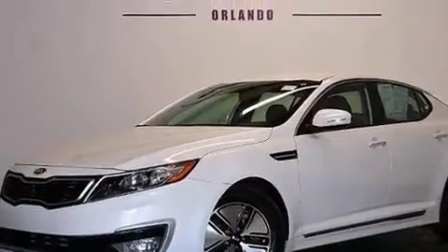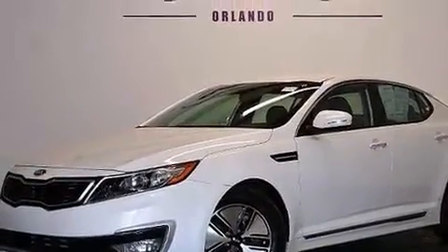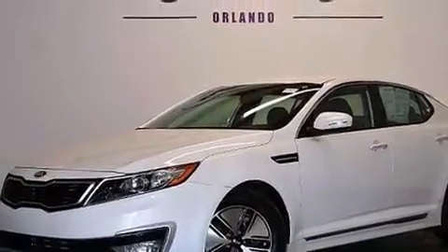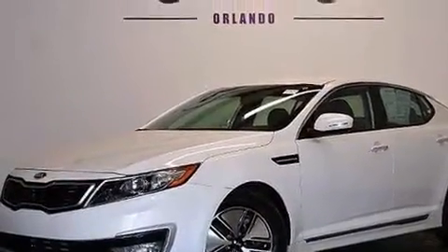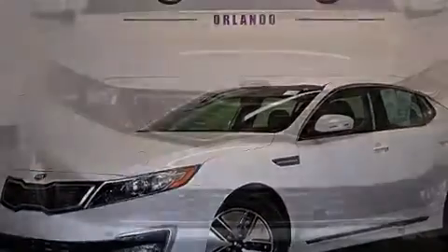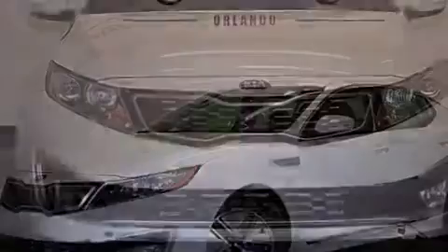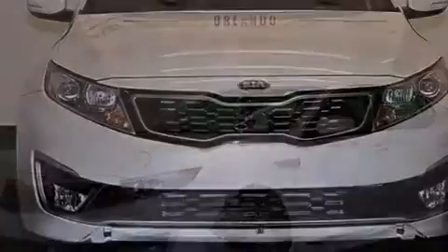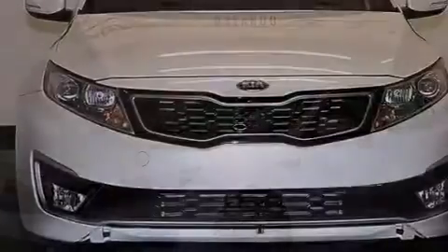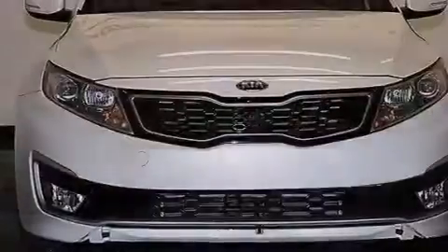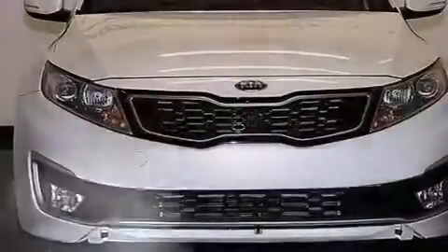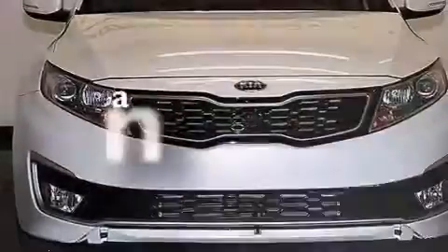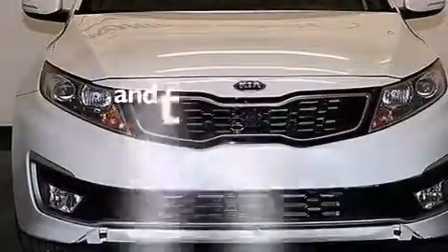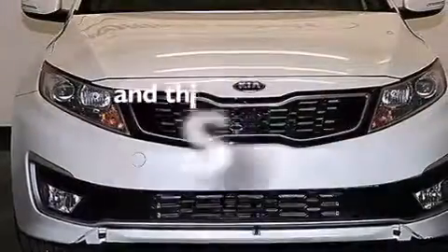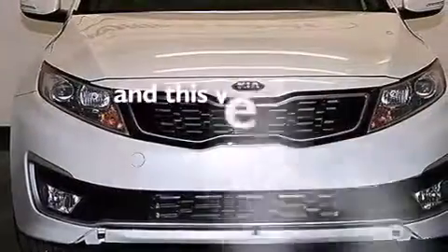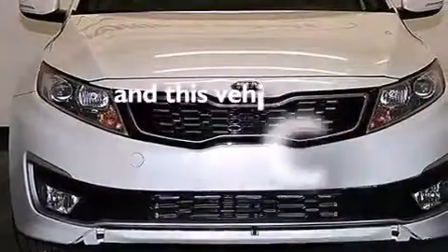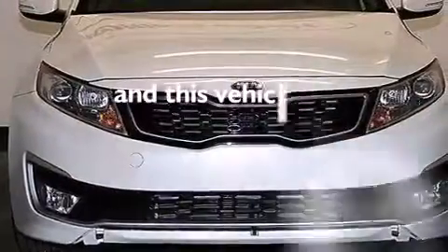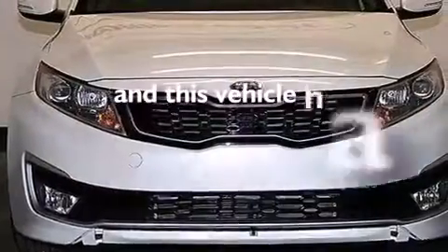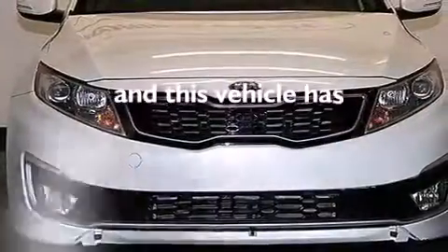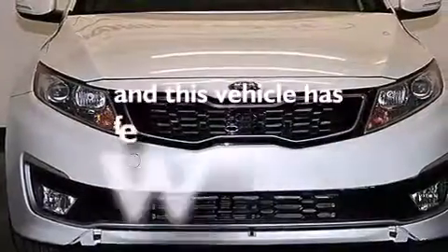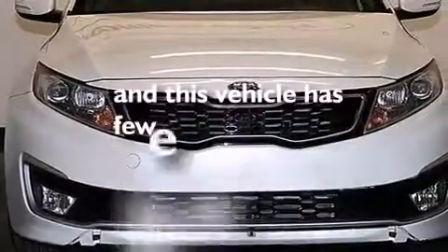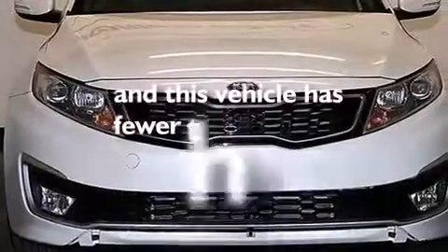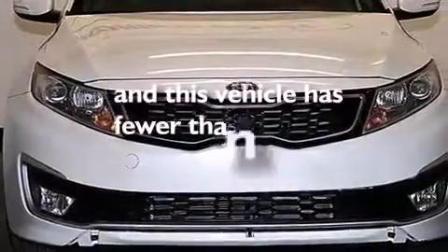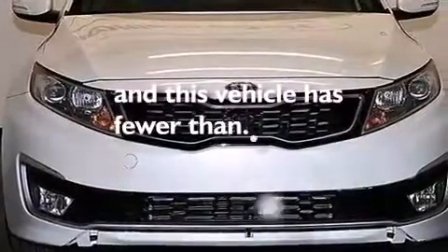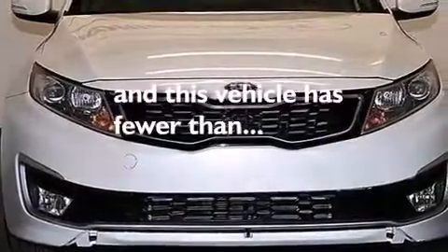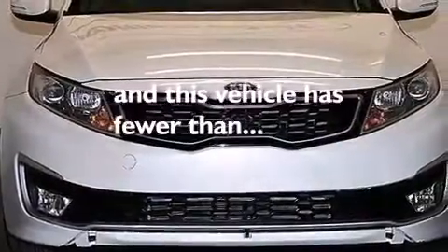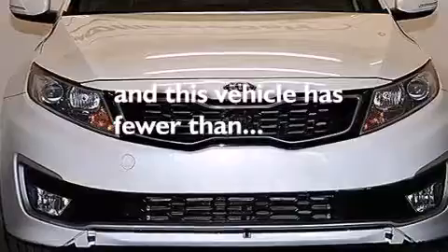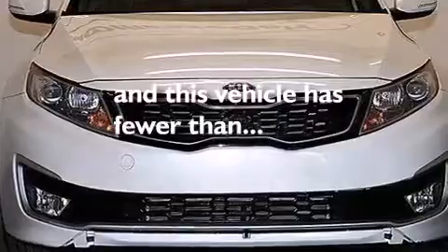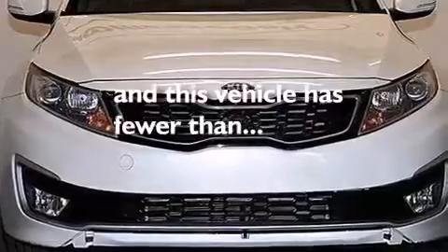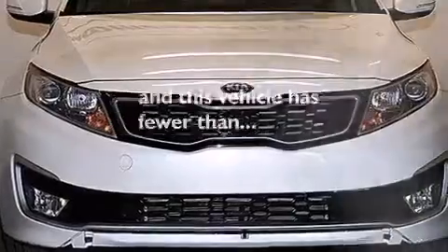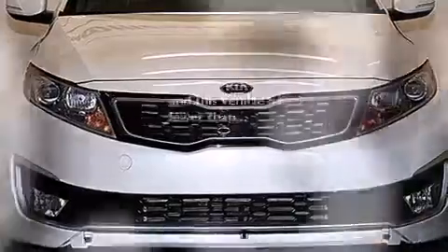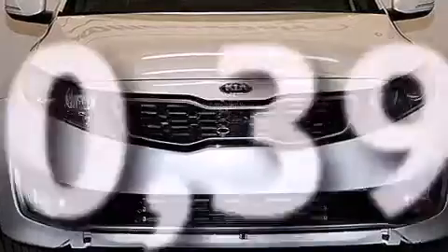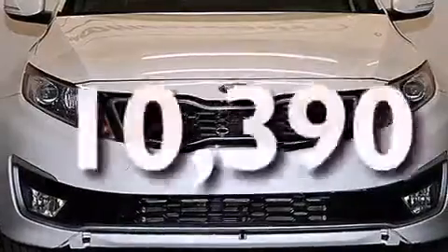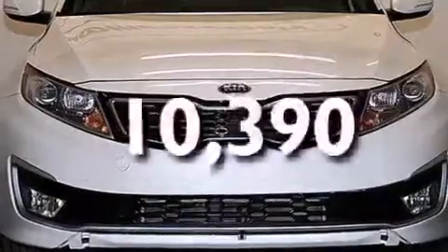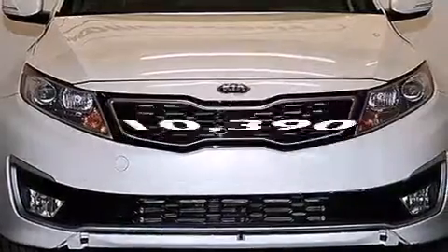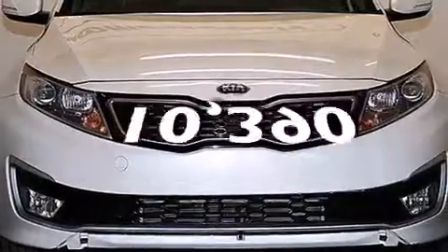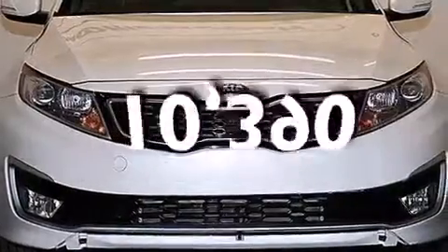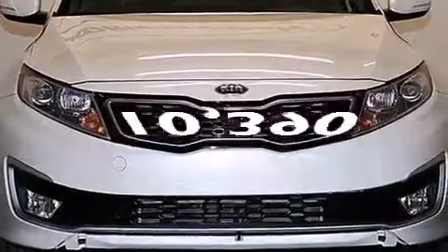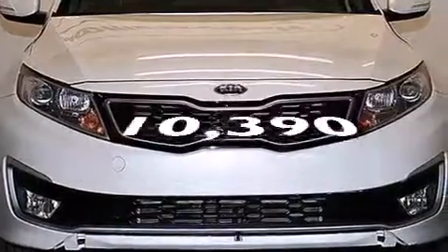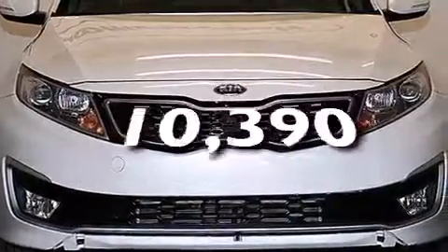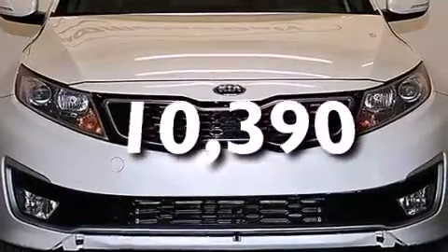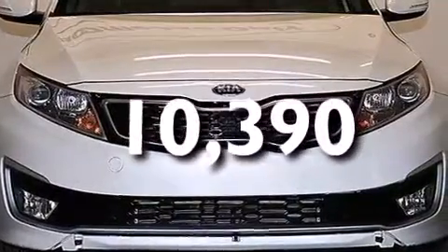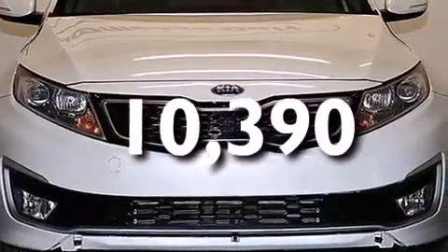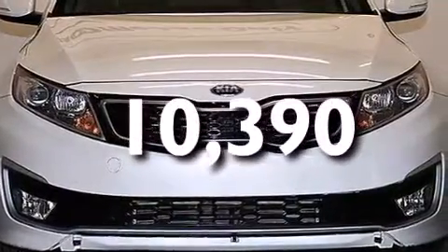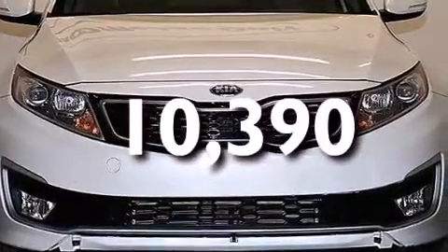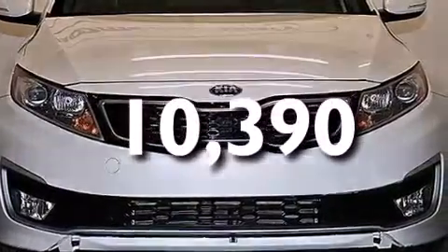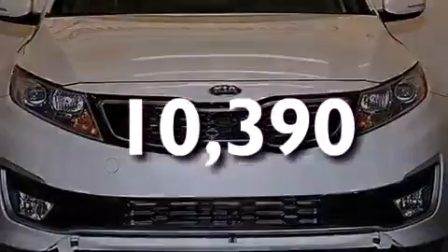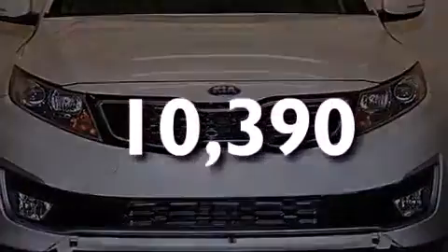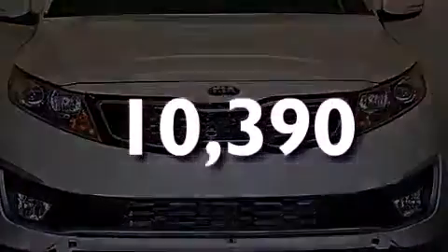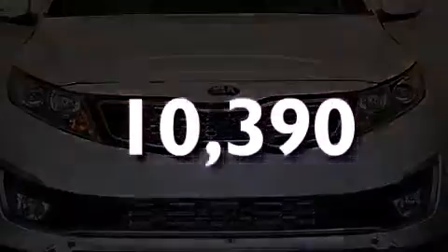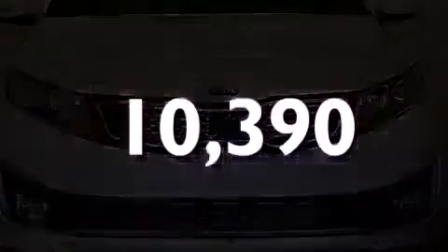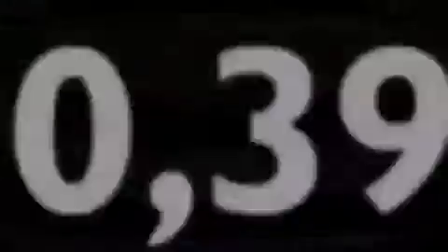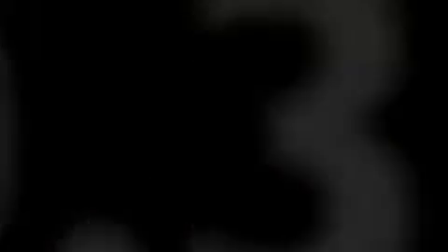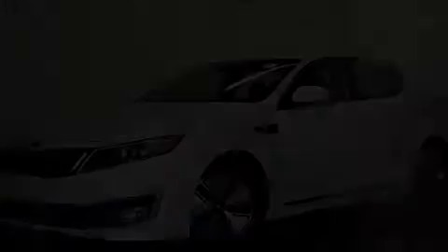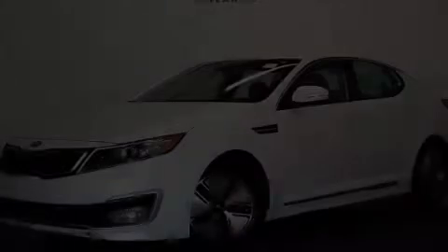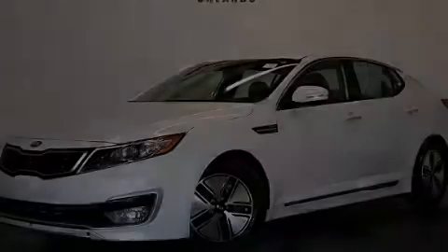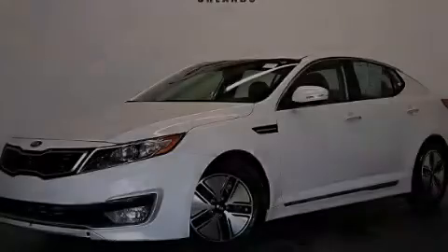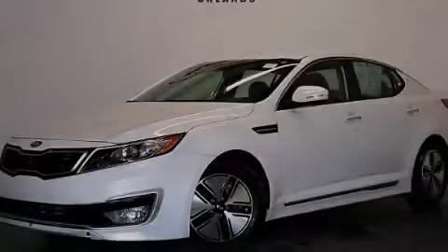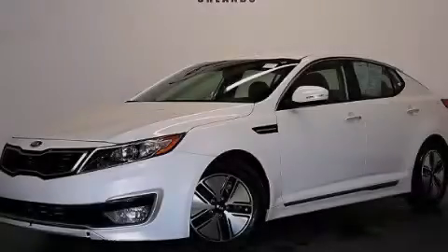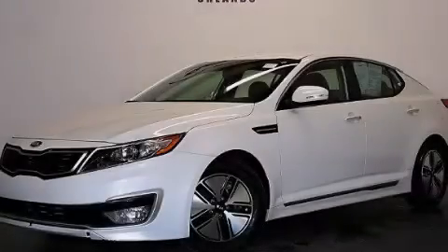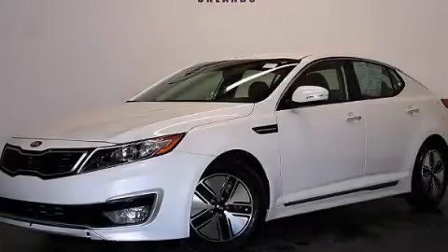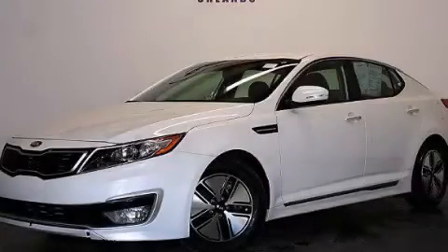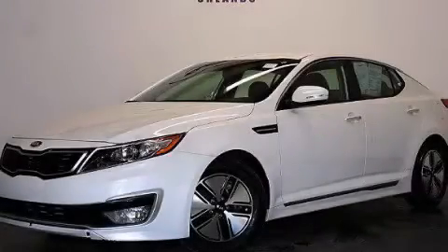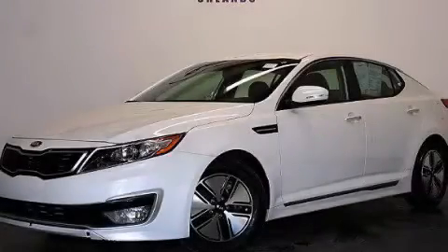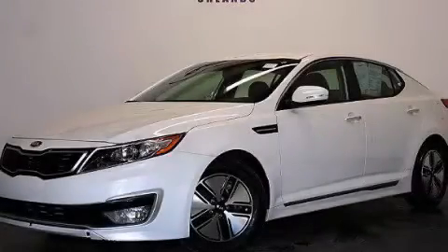This vehicle has fewer than 11,000 miles on the odometer. Stop by today and test drive this vehicle for yourself.